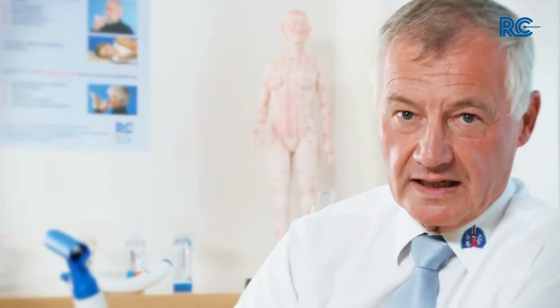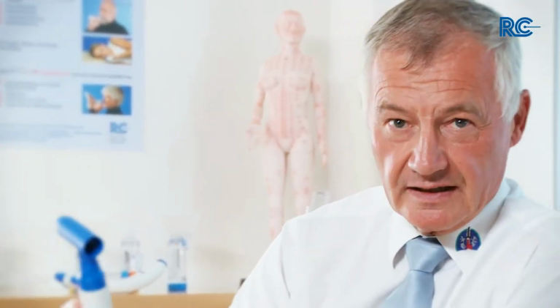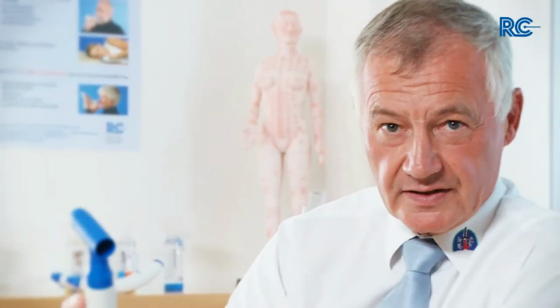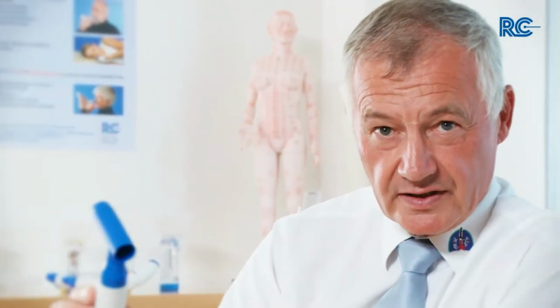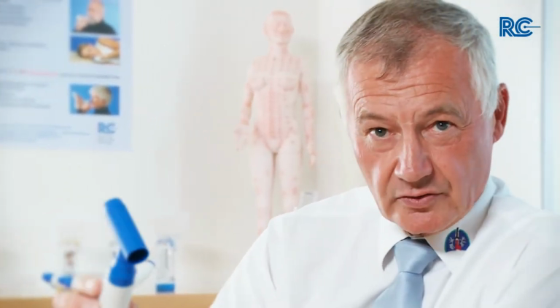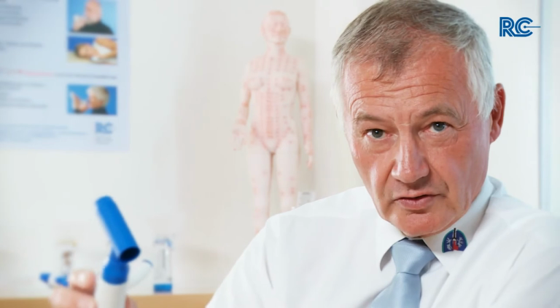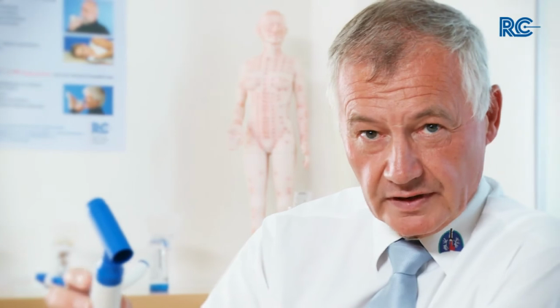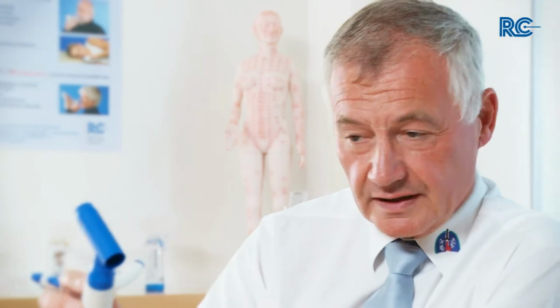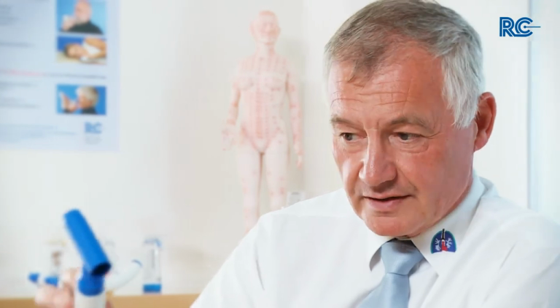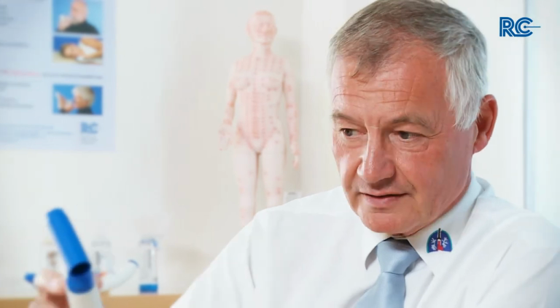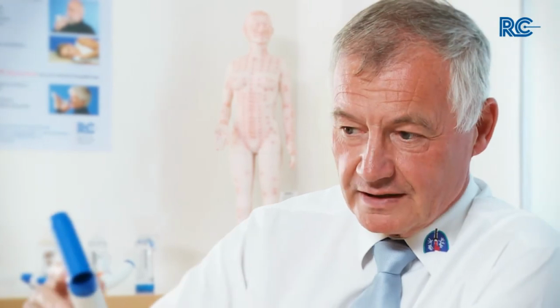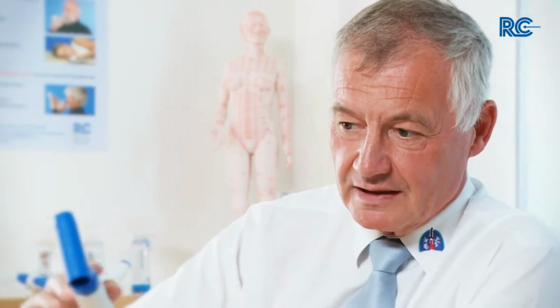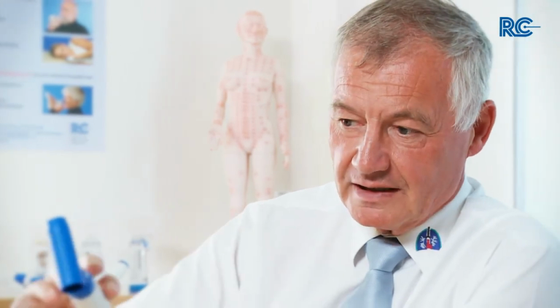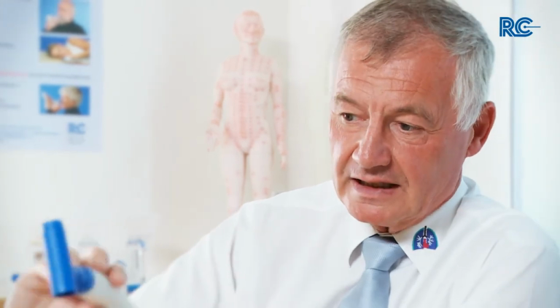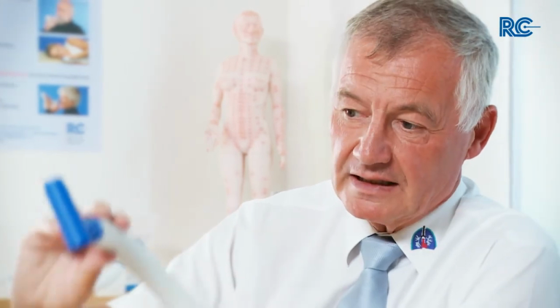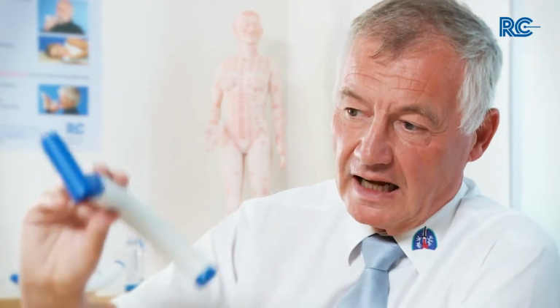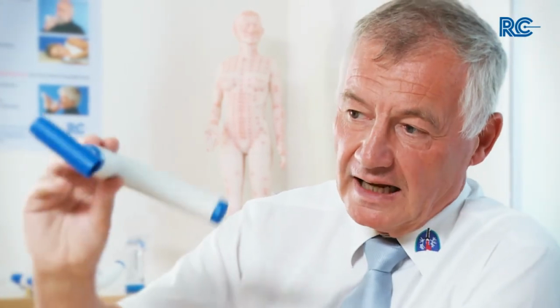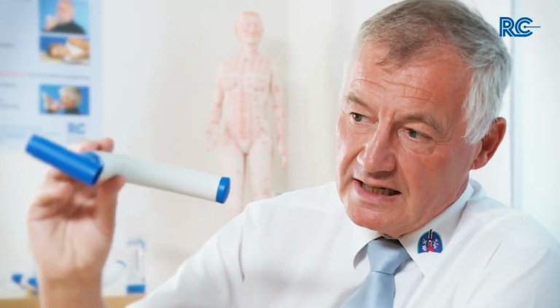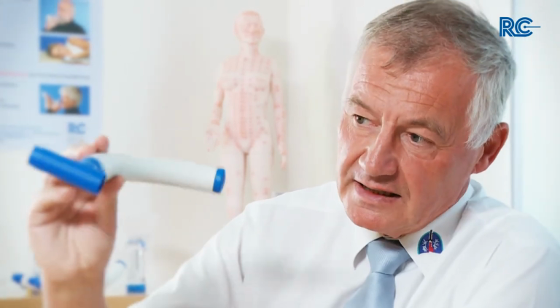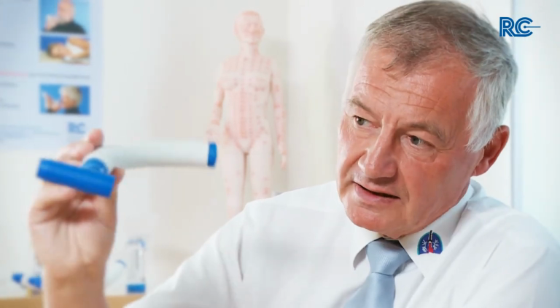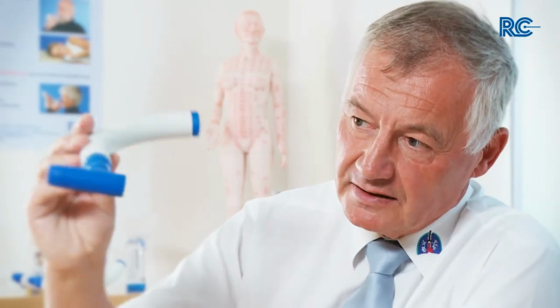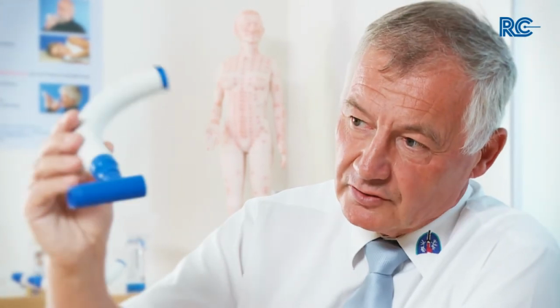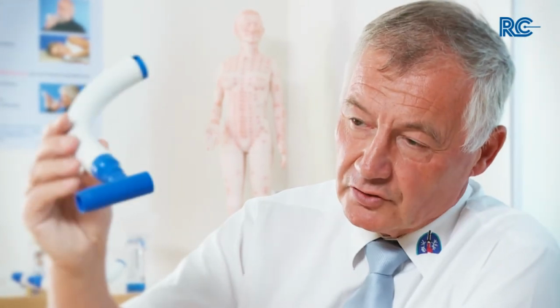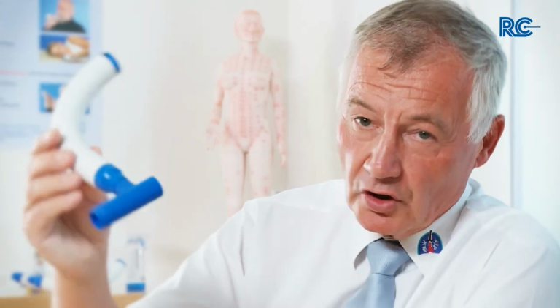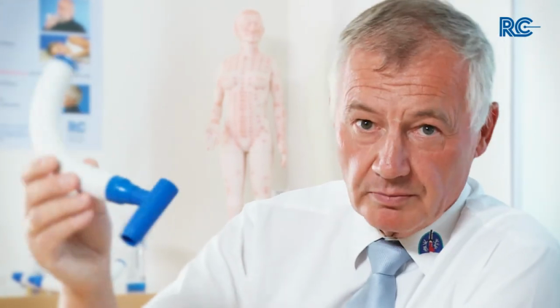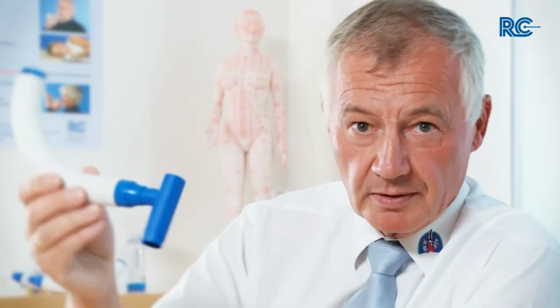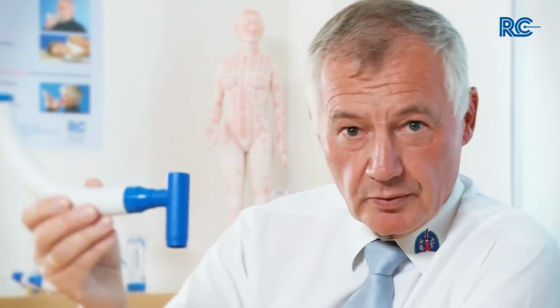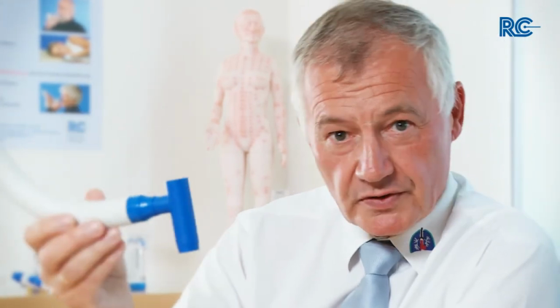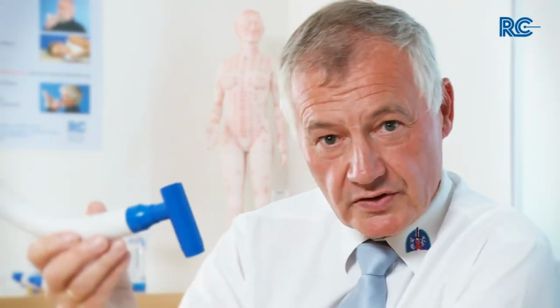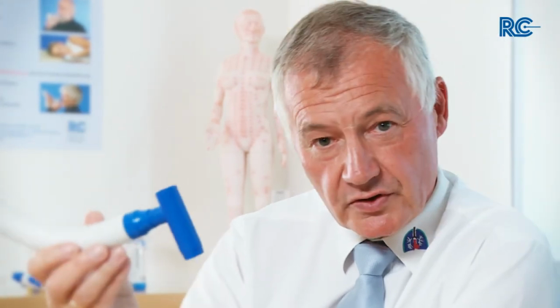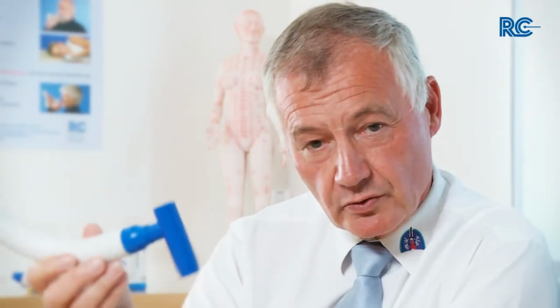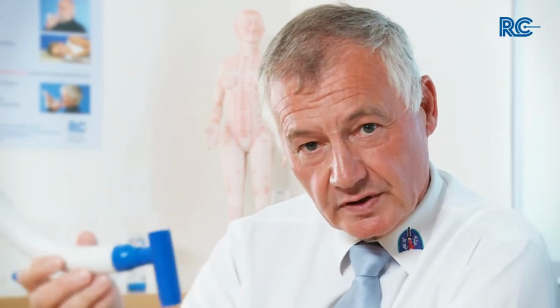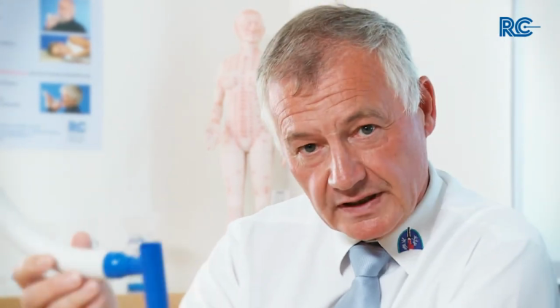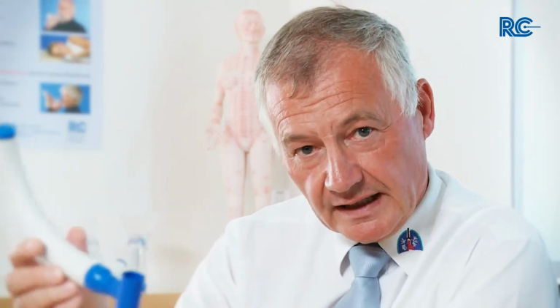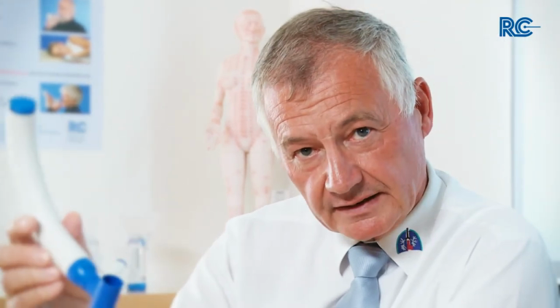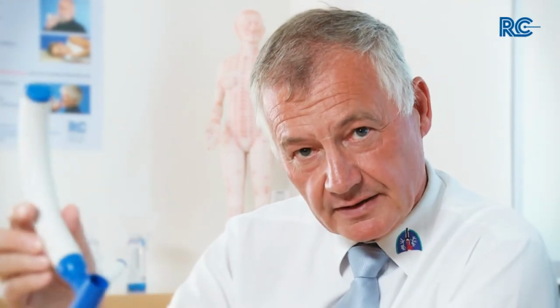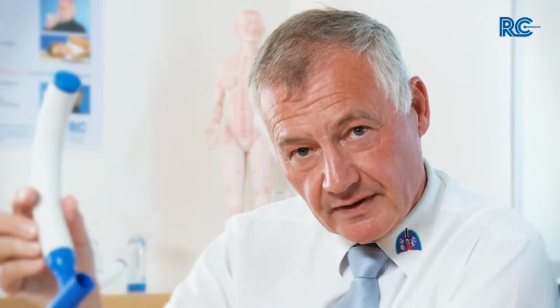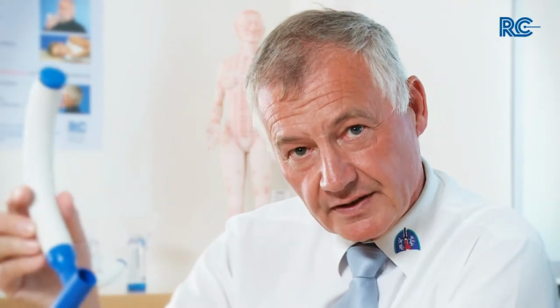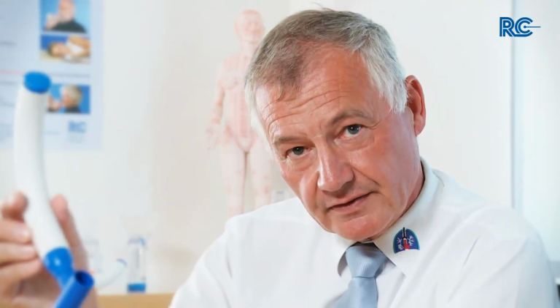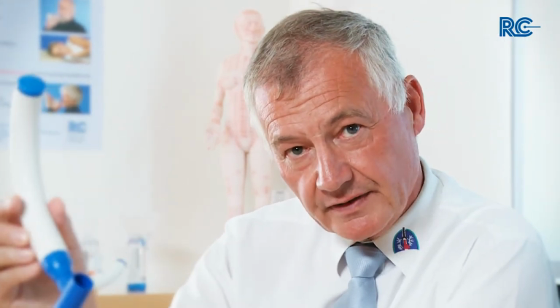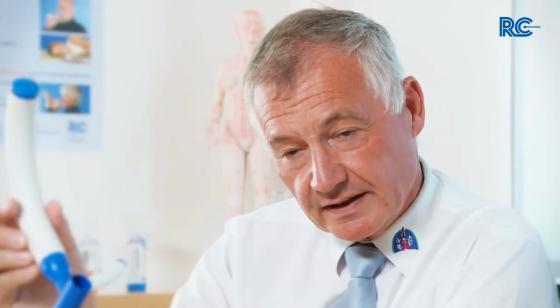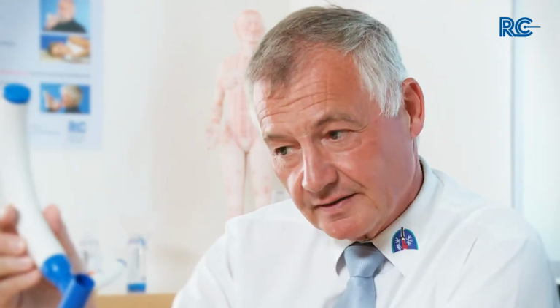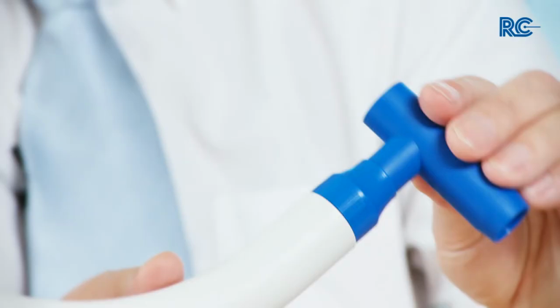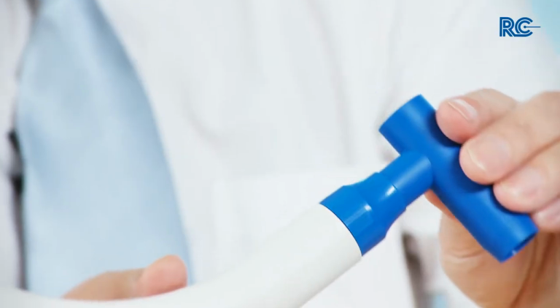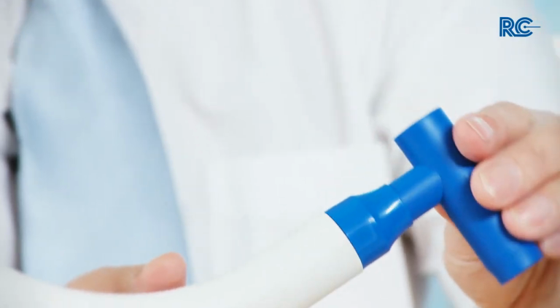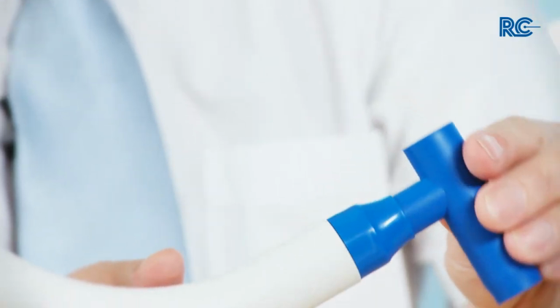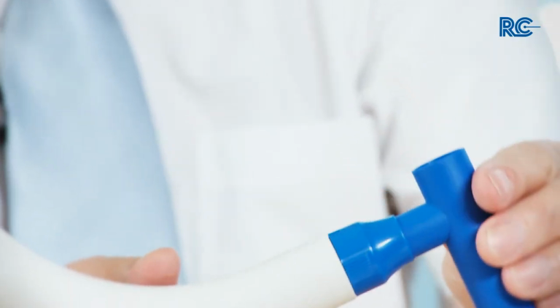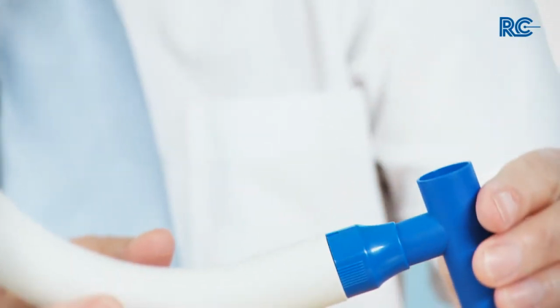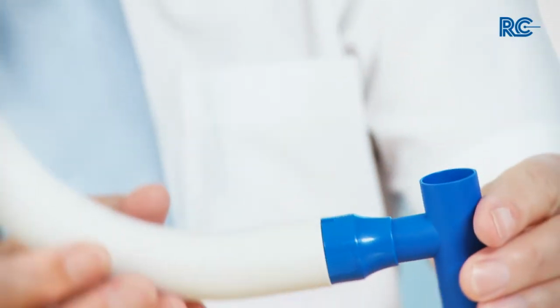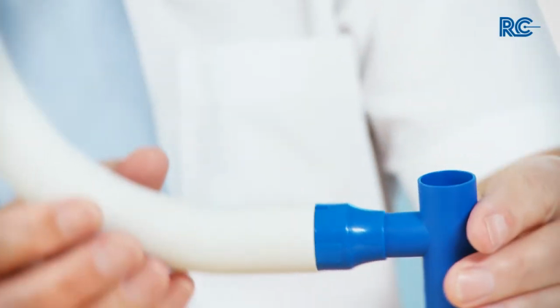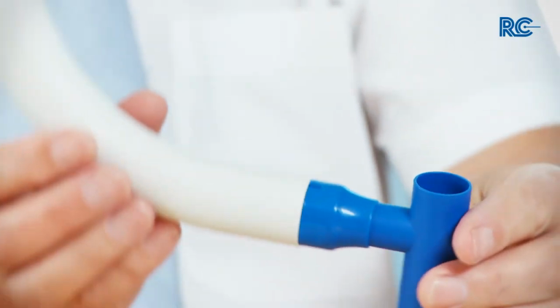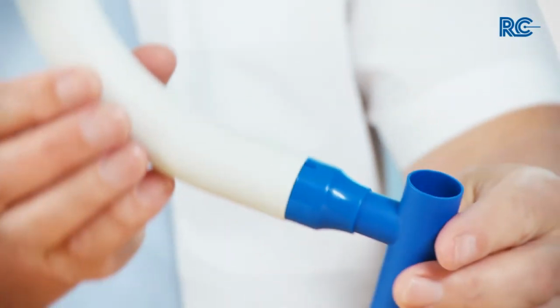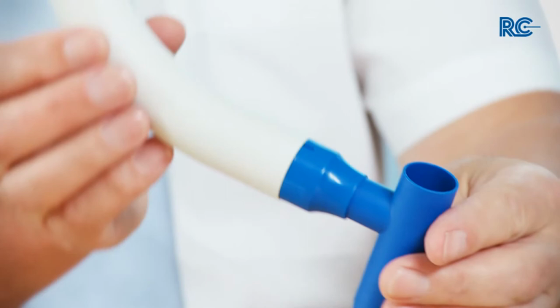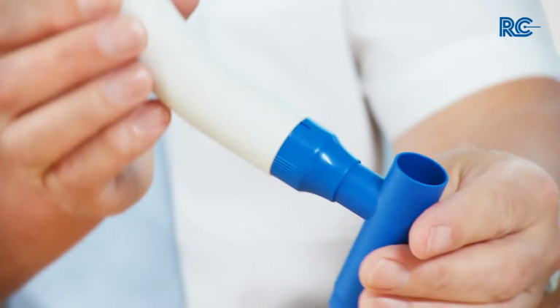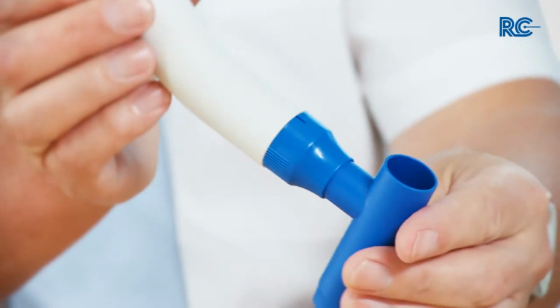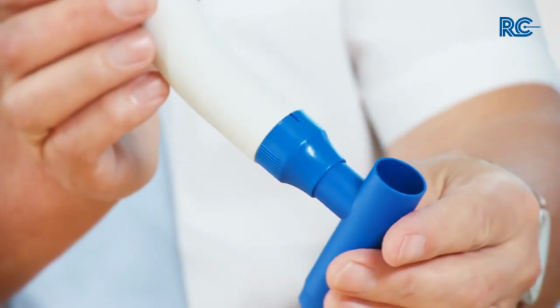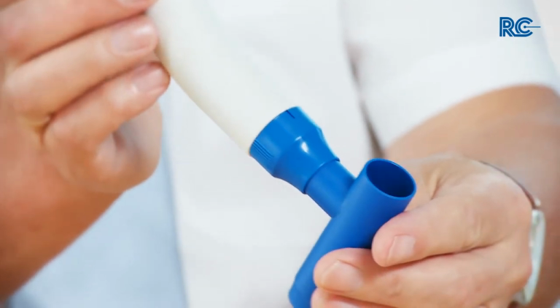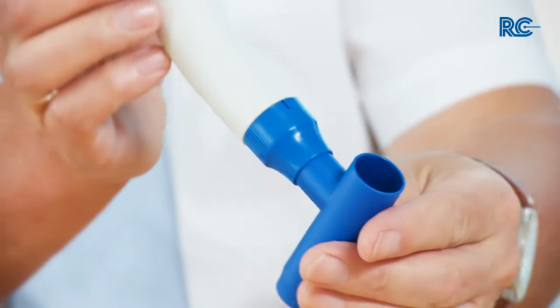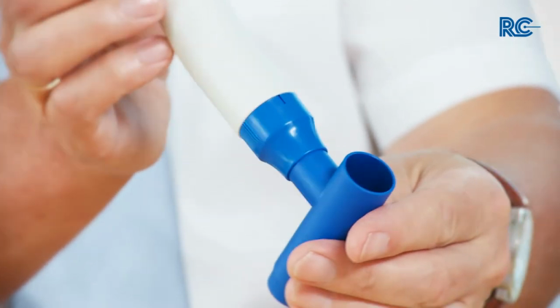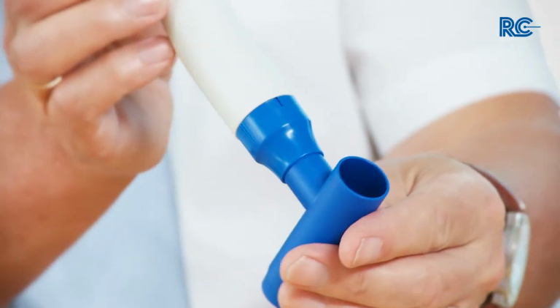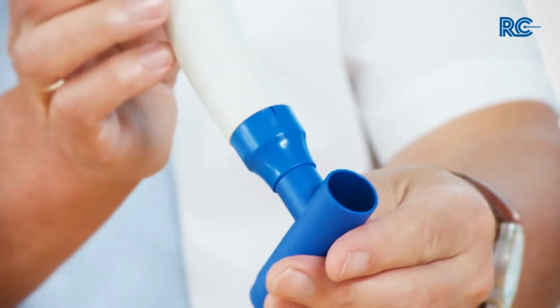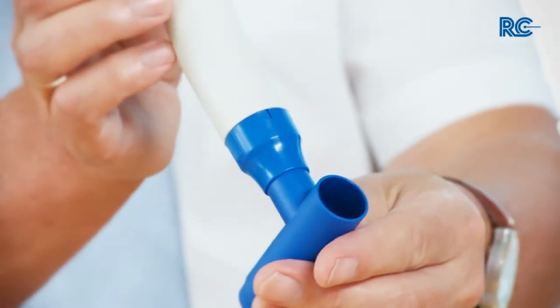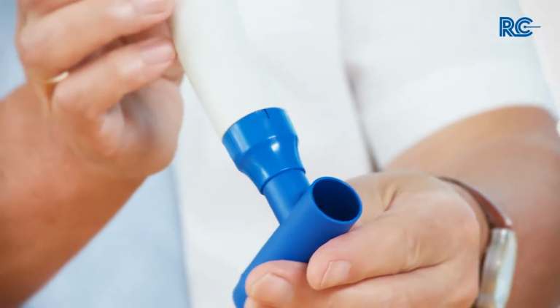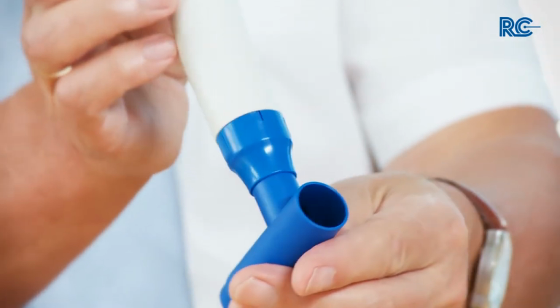The RC Cornet can be used in any body position so that it can also be combined with gravity-assisted mucus drainage.